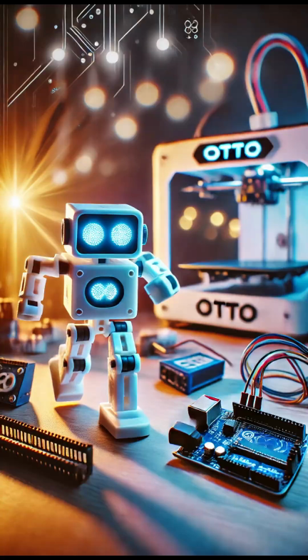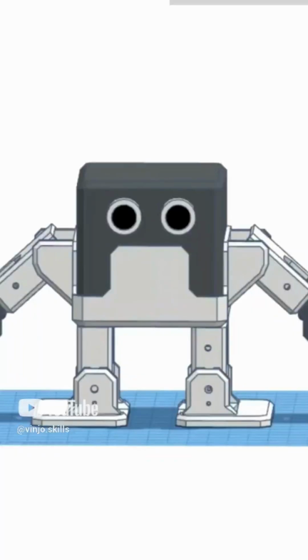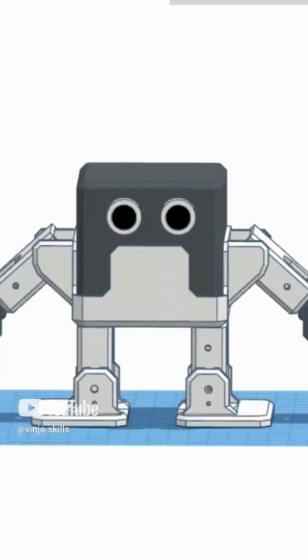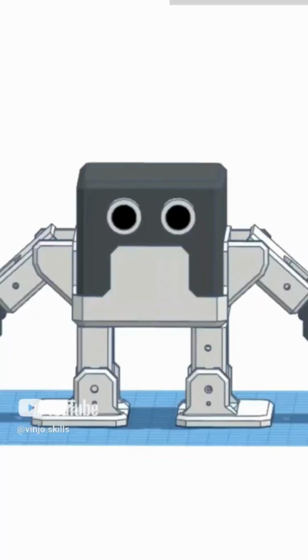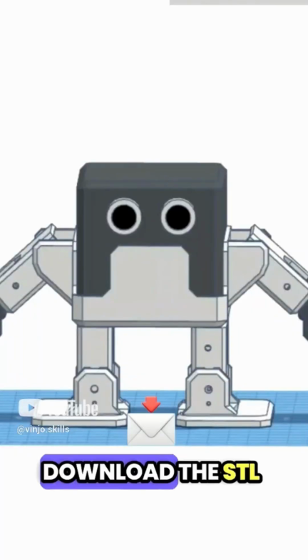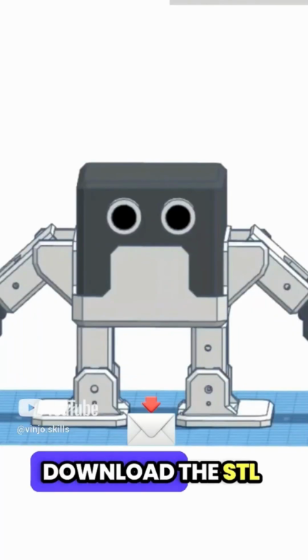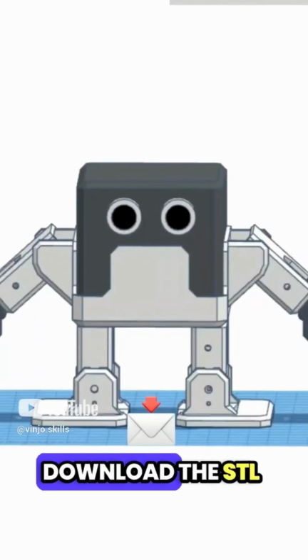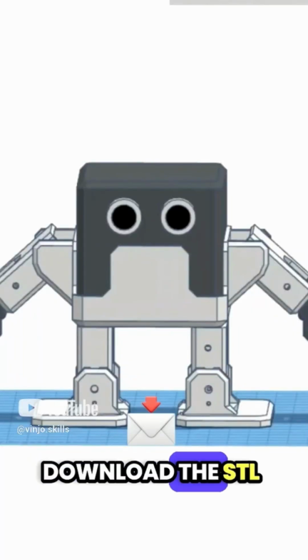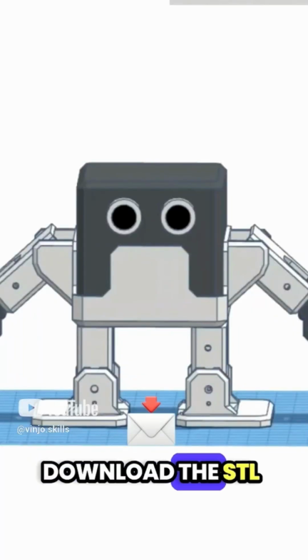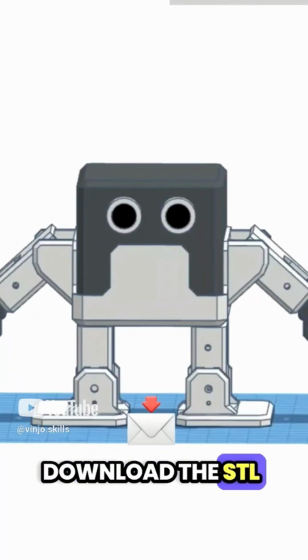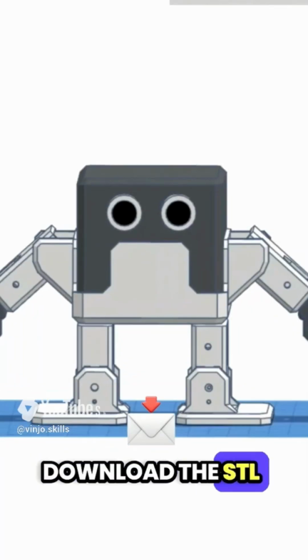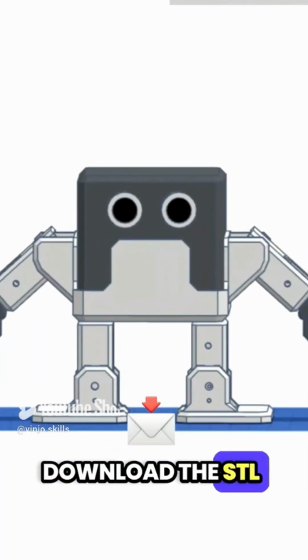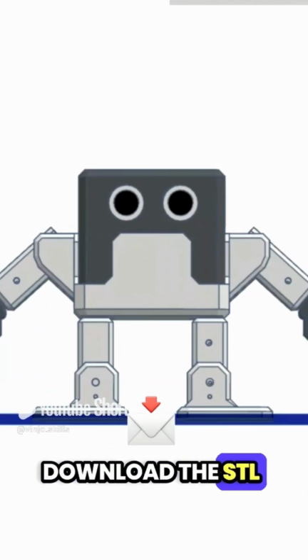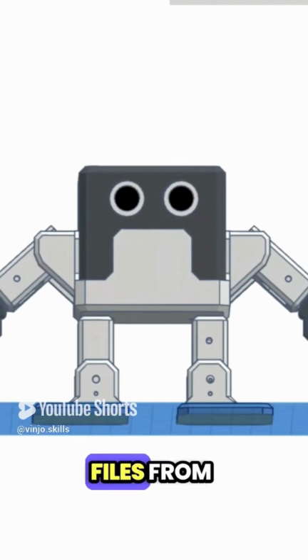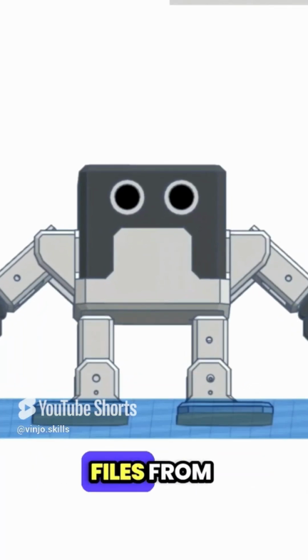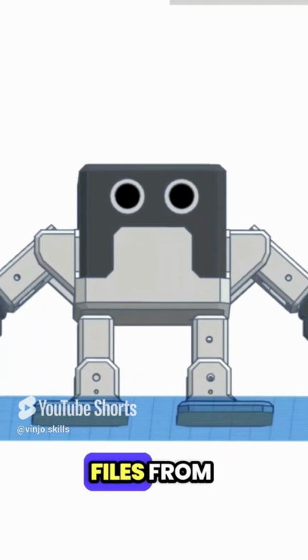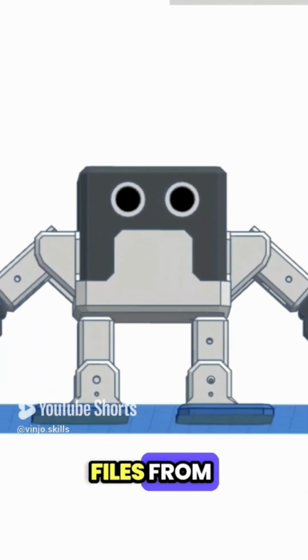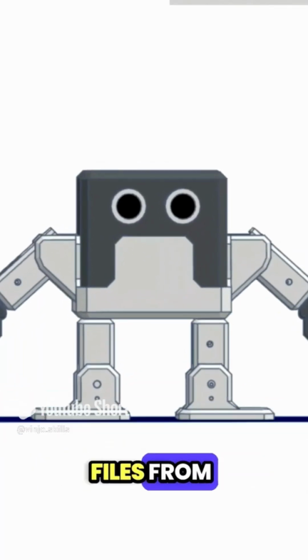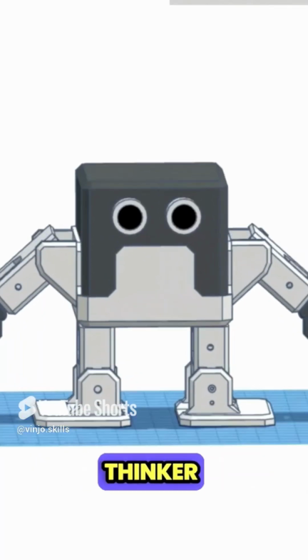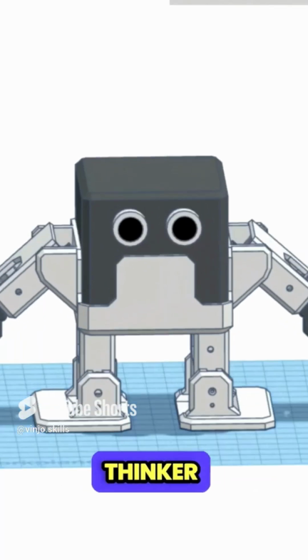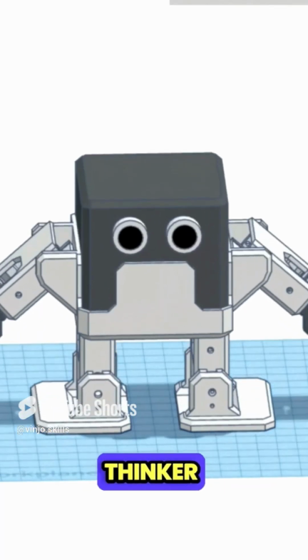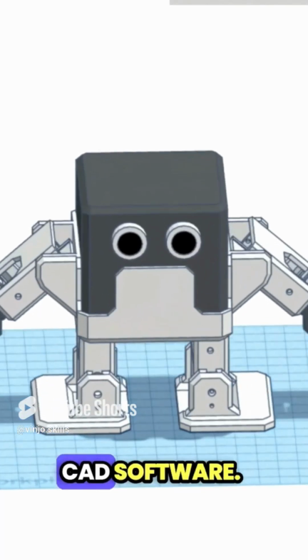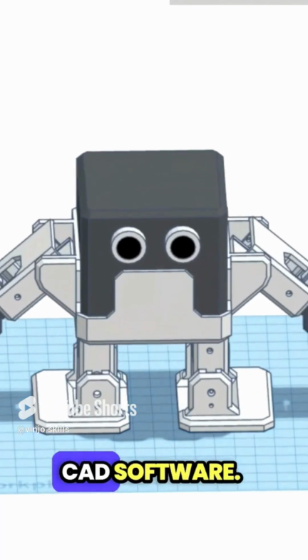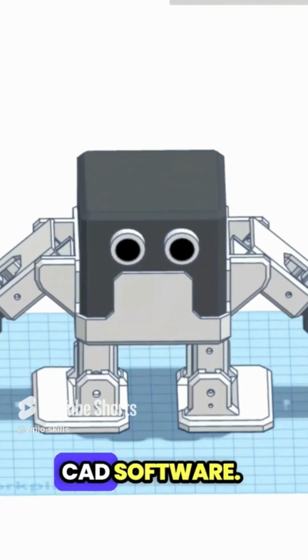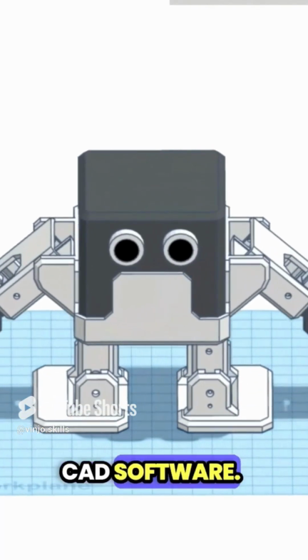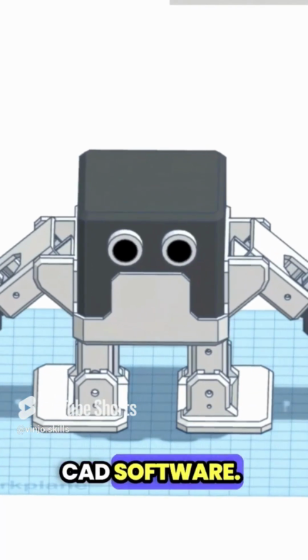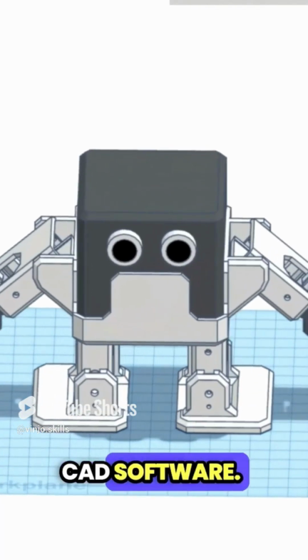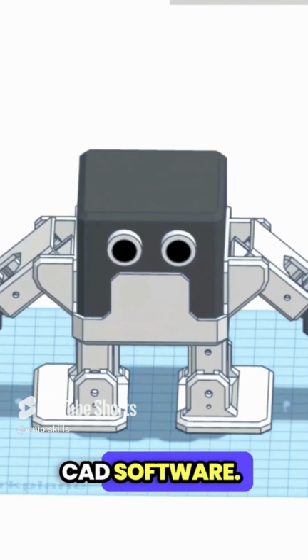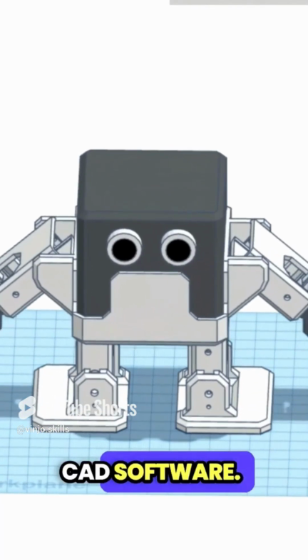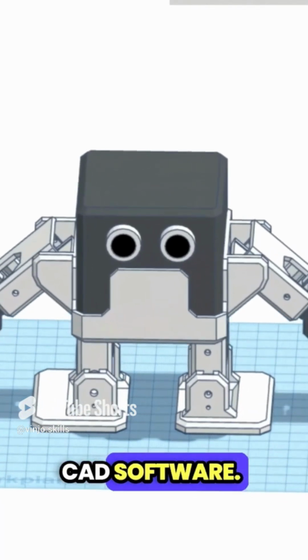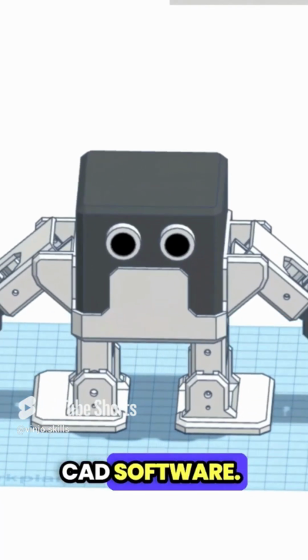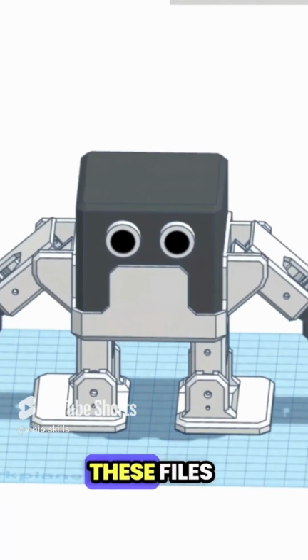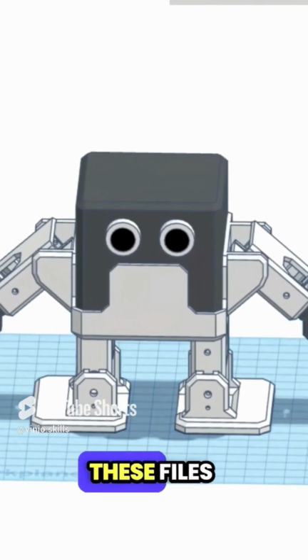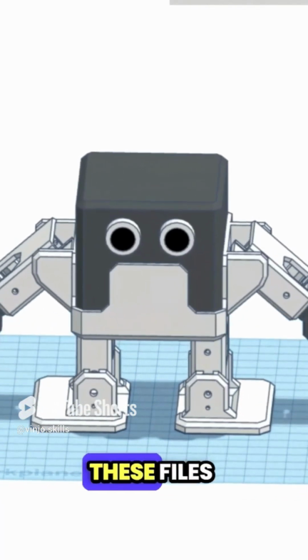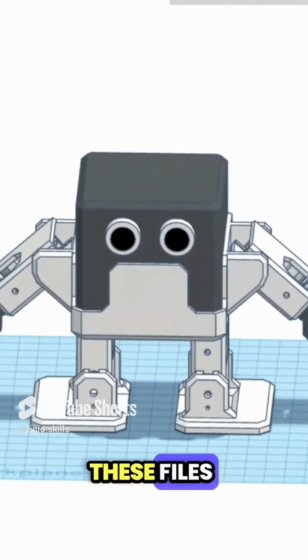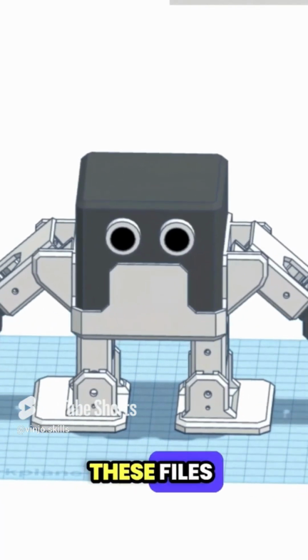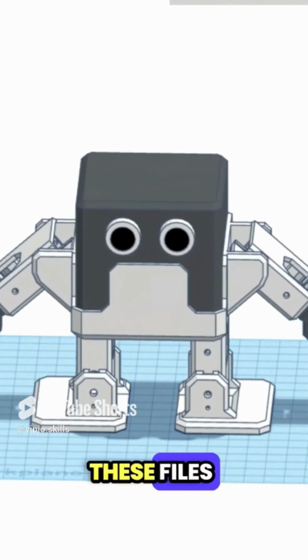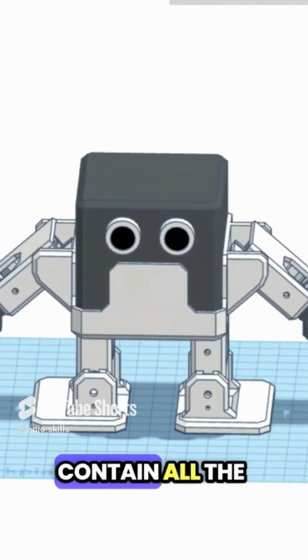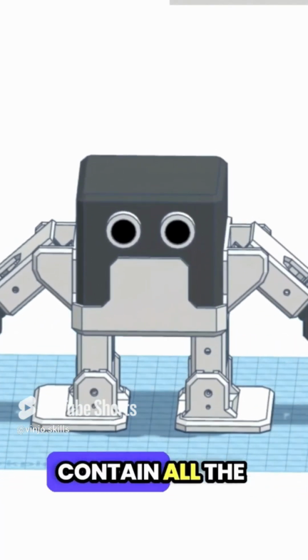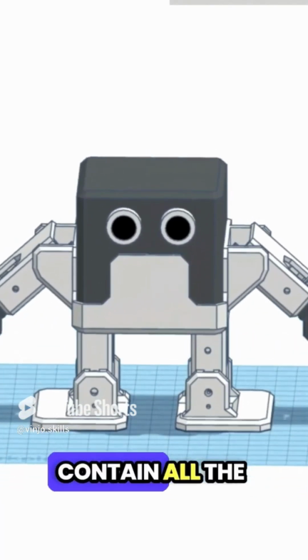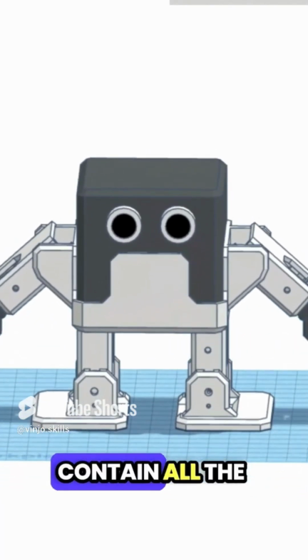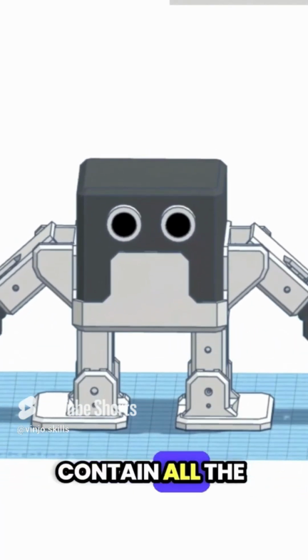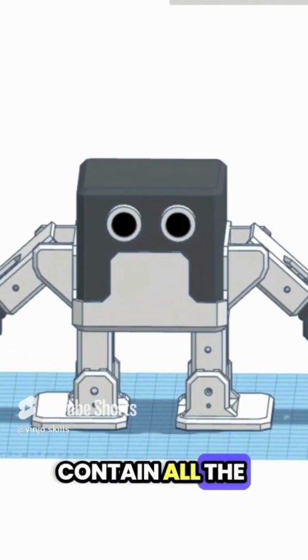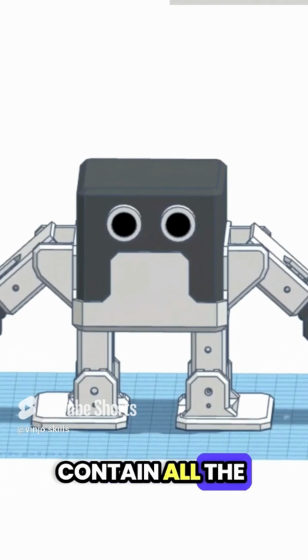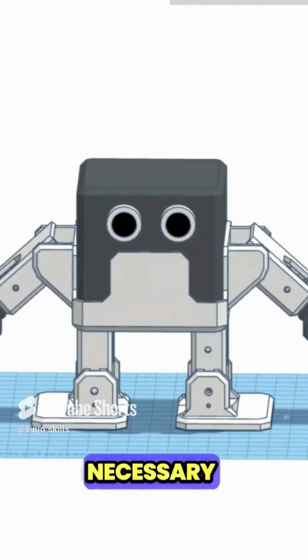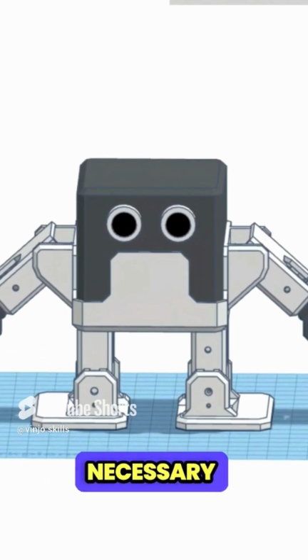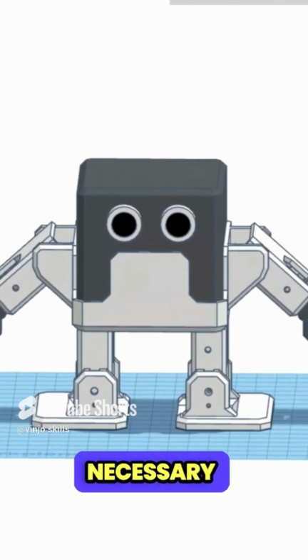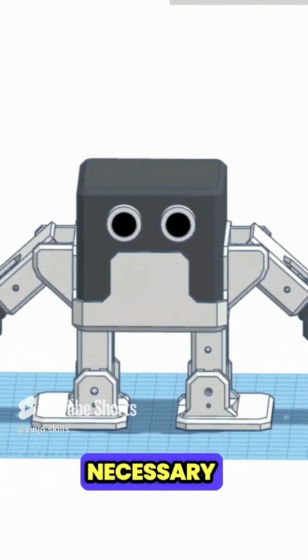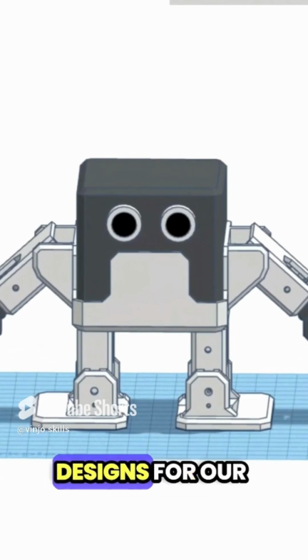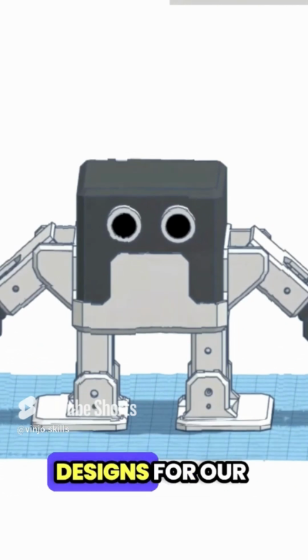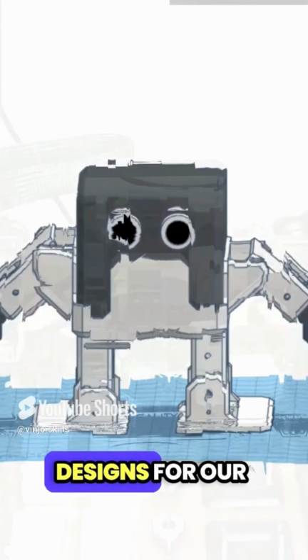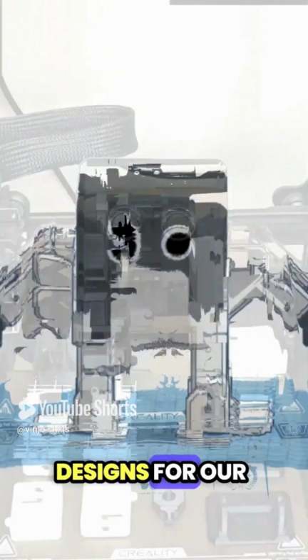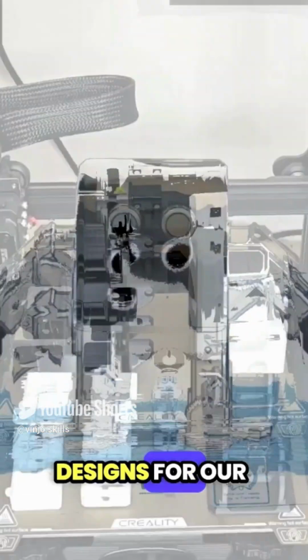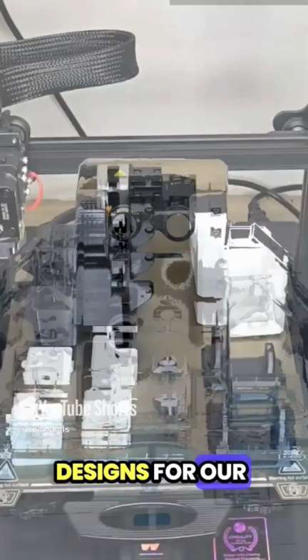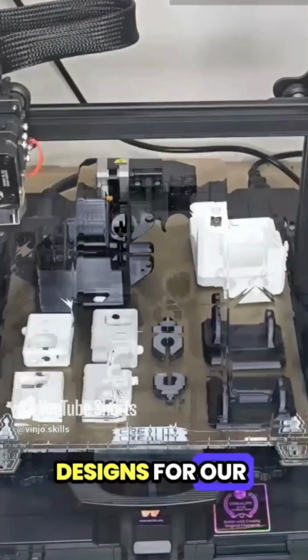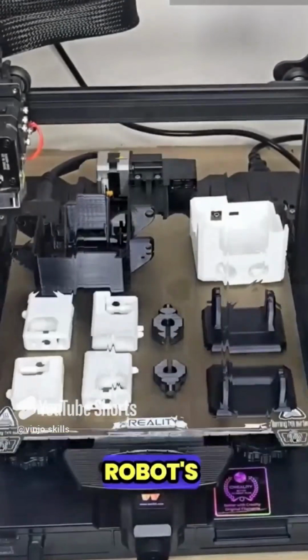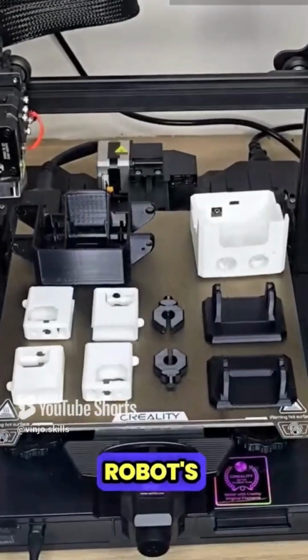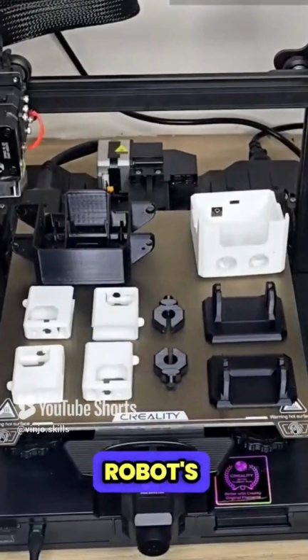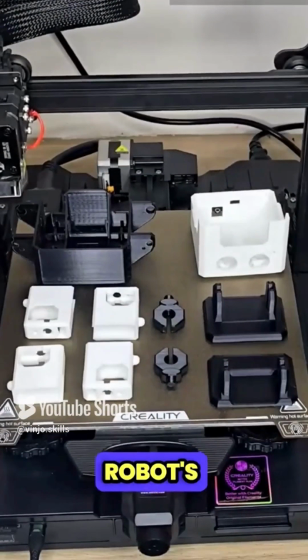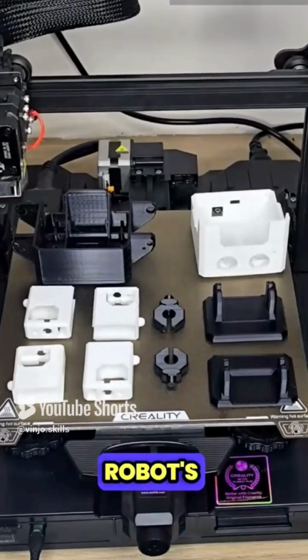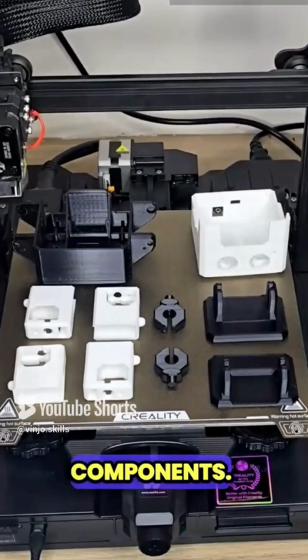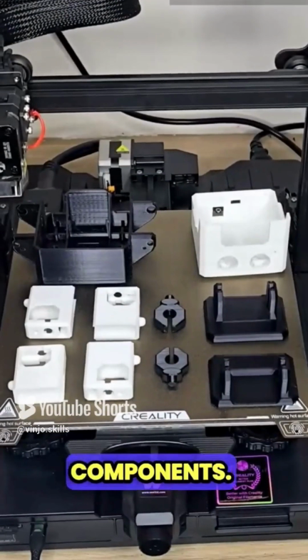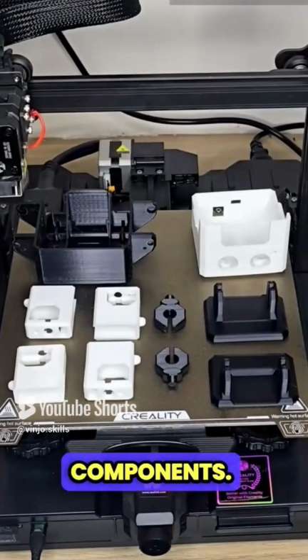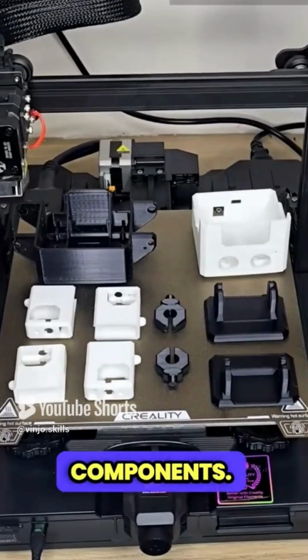Download the STL files from TinkerCAD software. These files contain all the necessary designs for our robot's components.